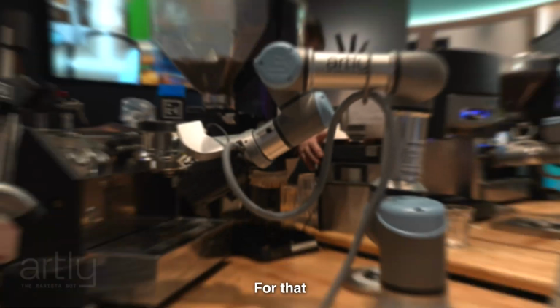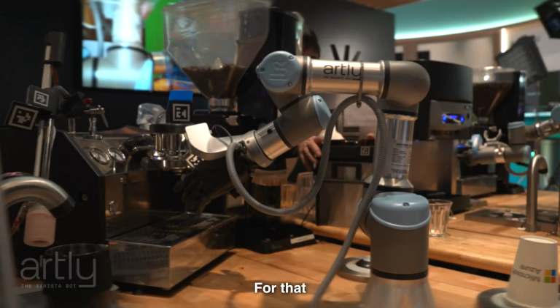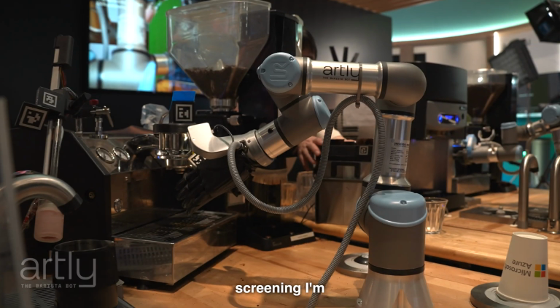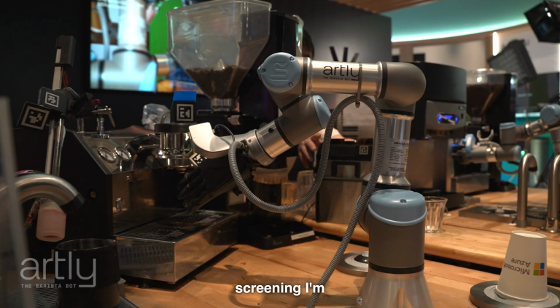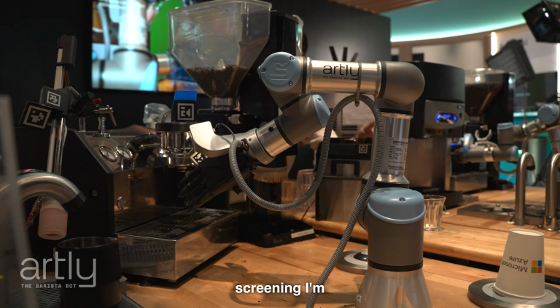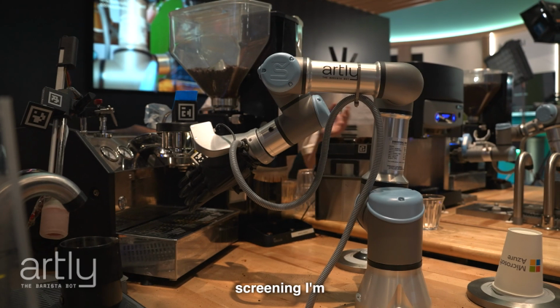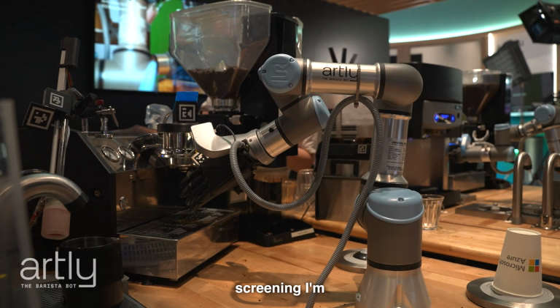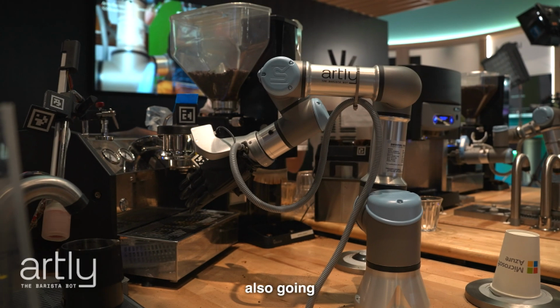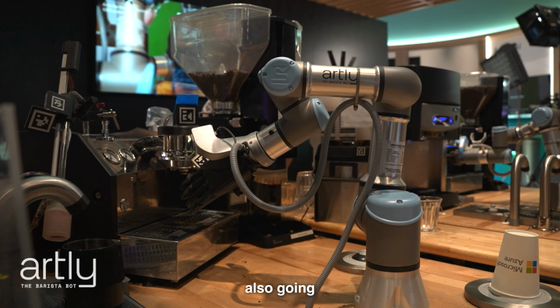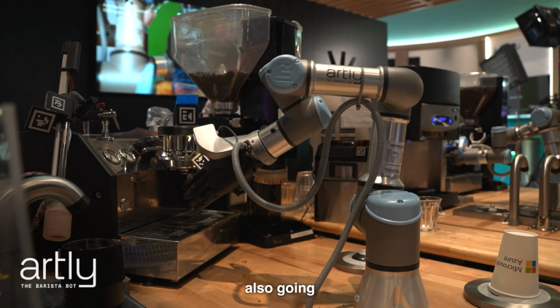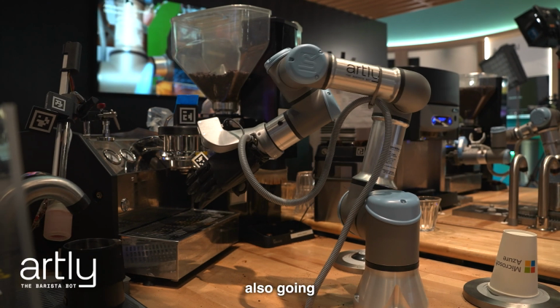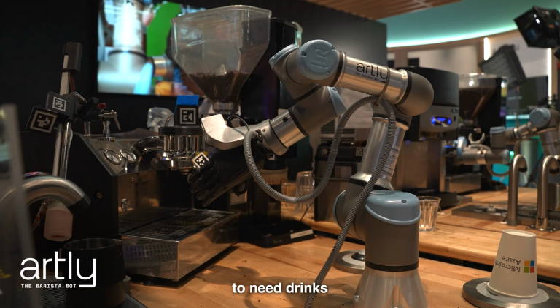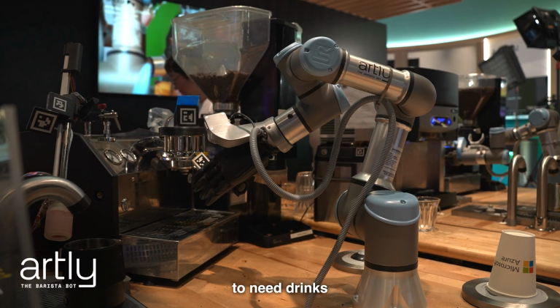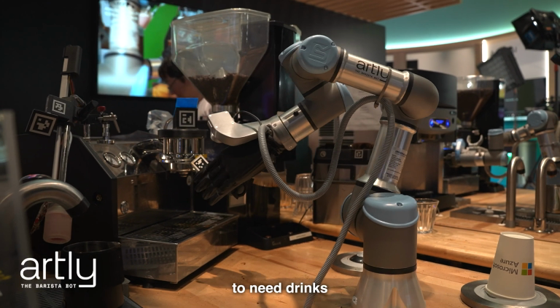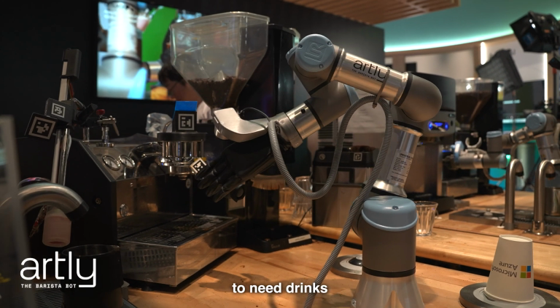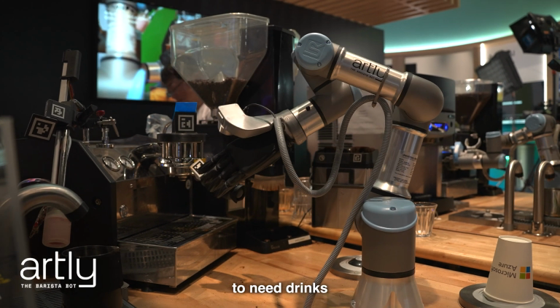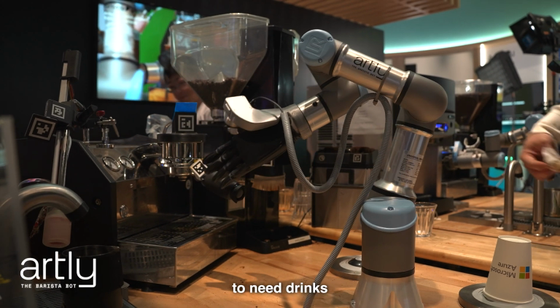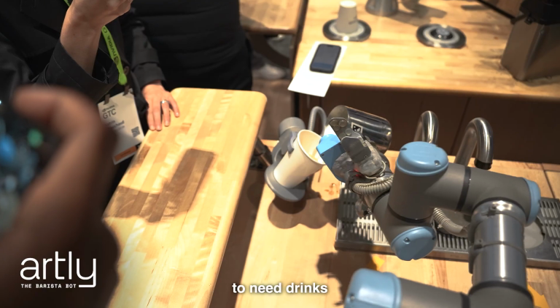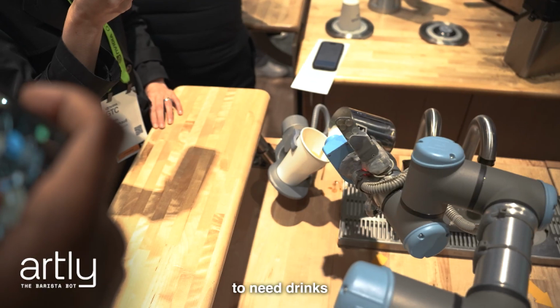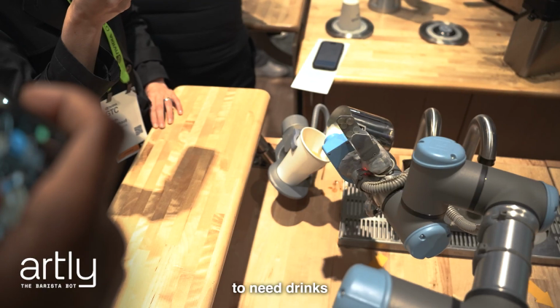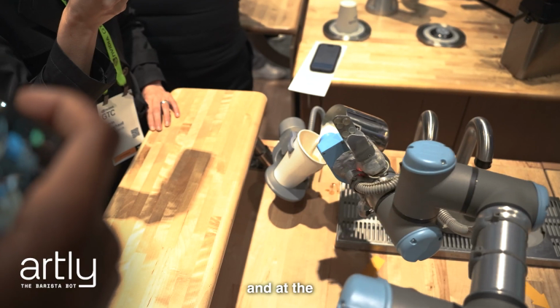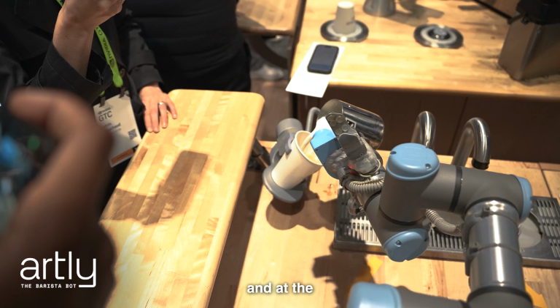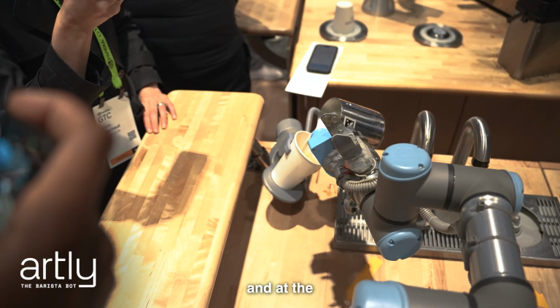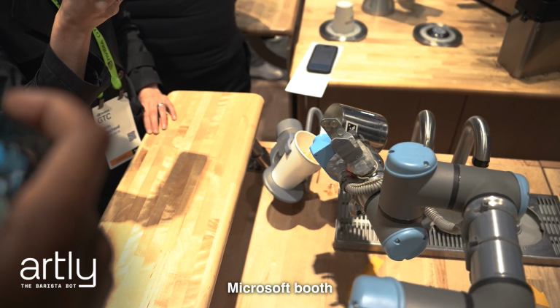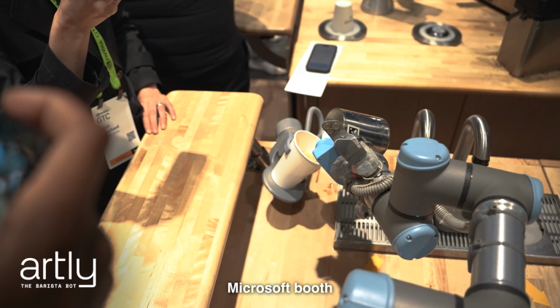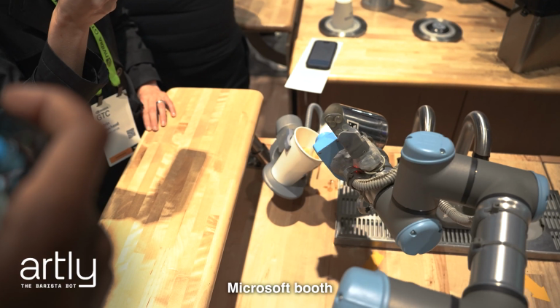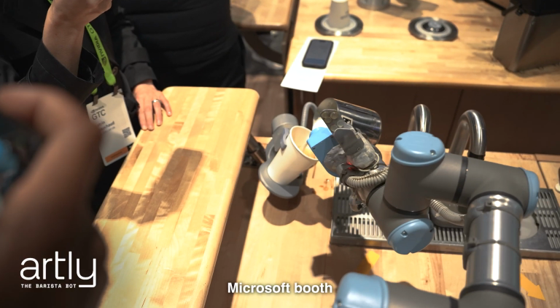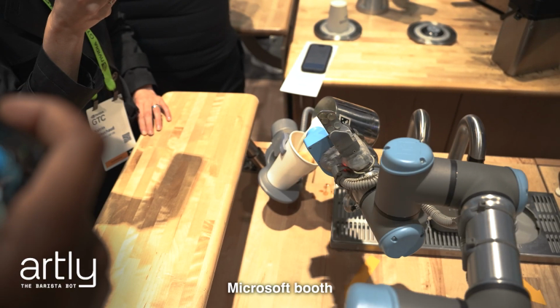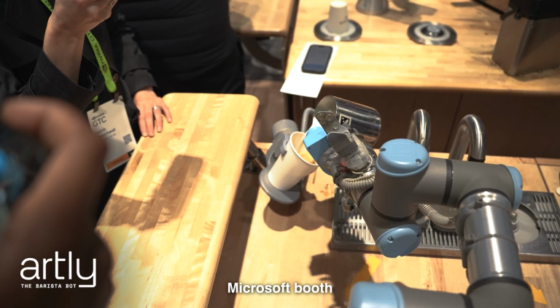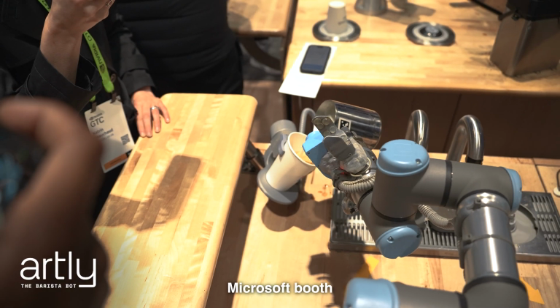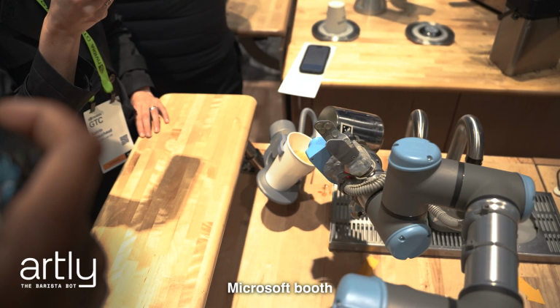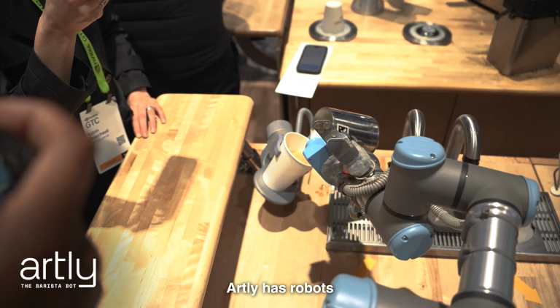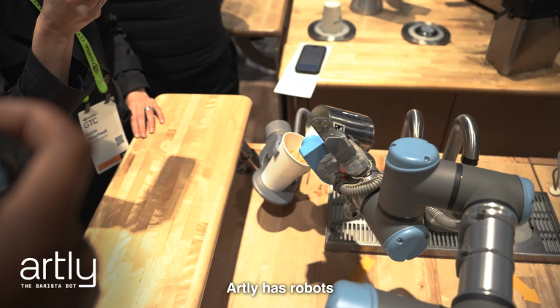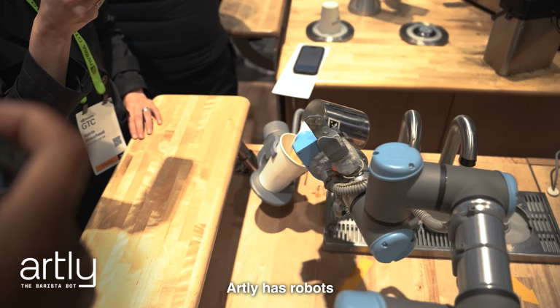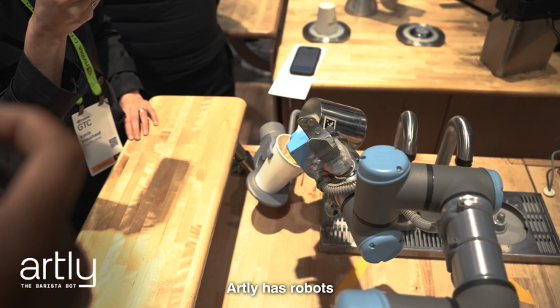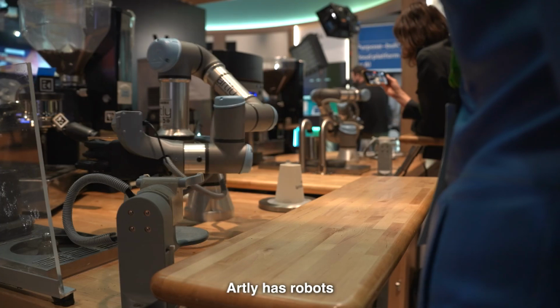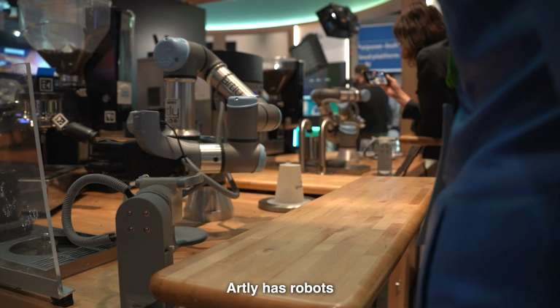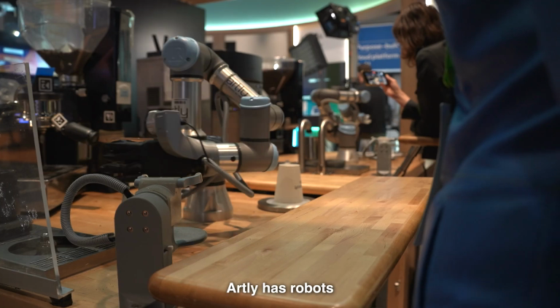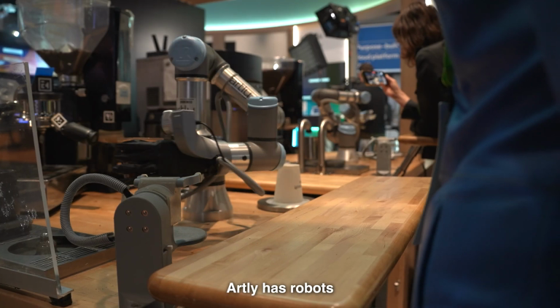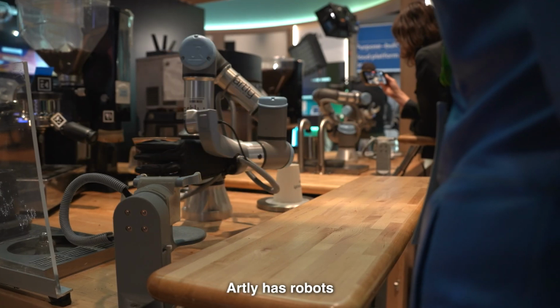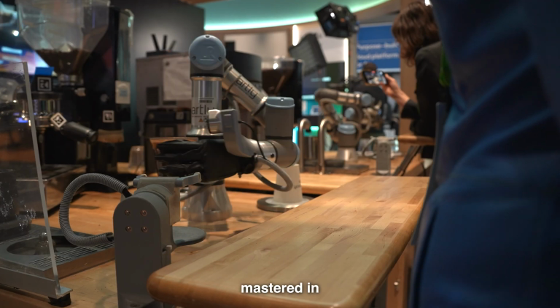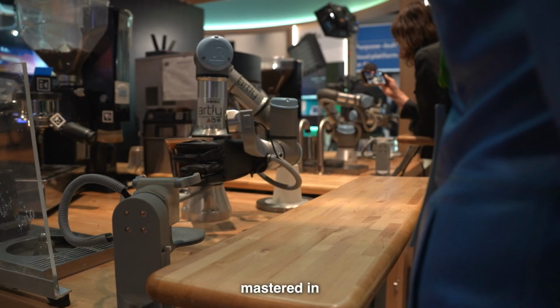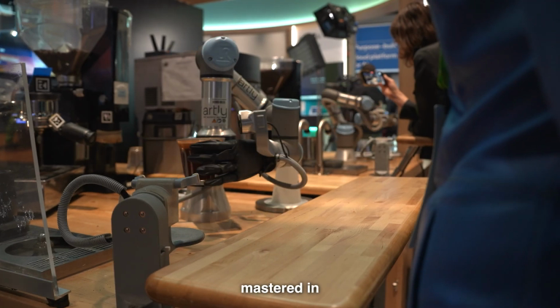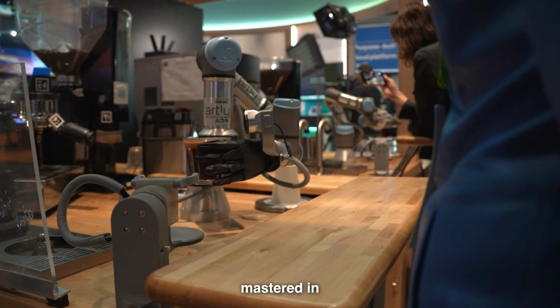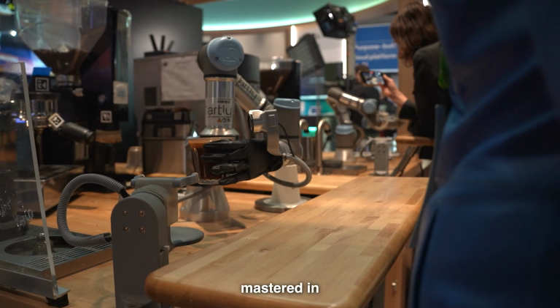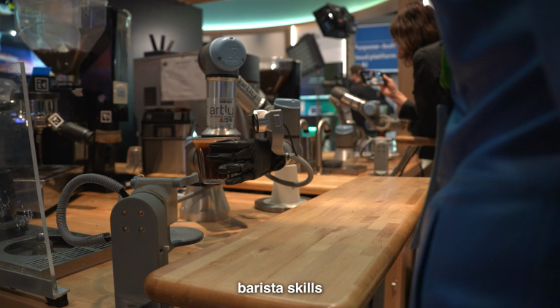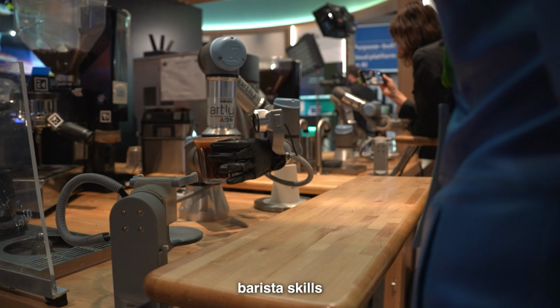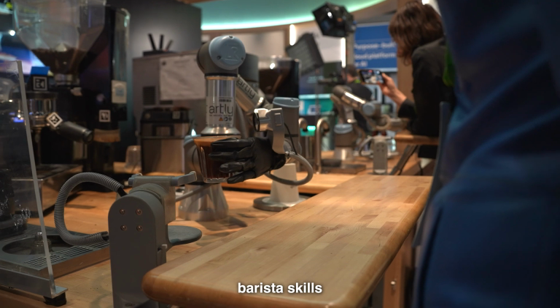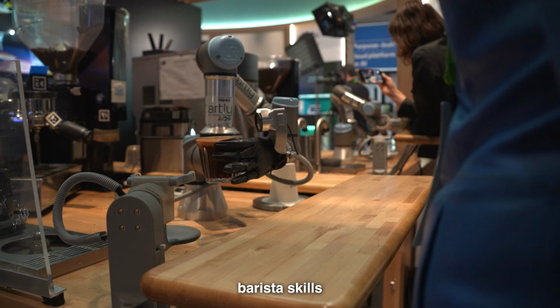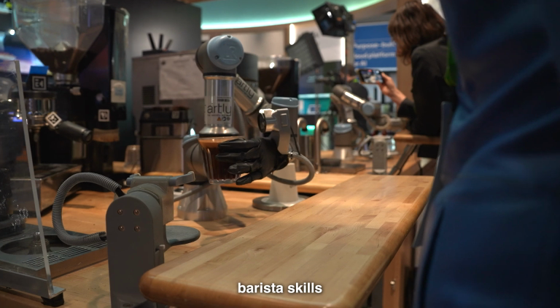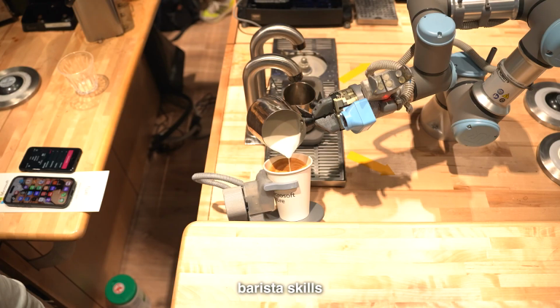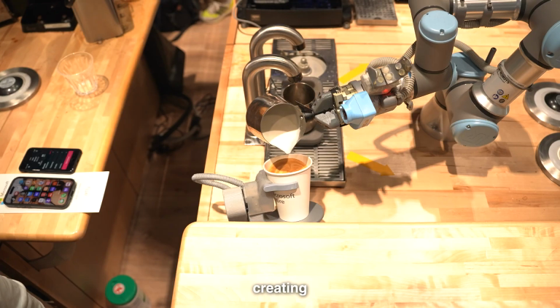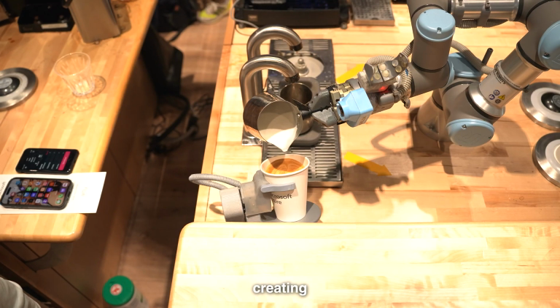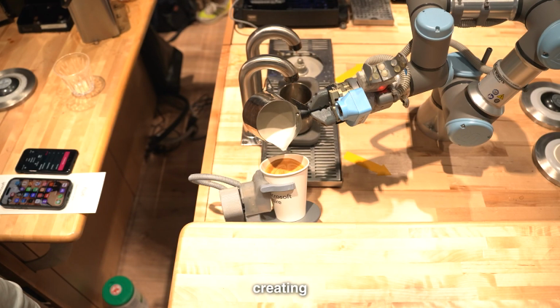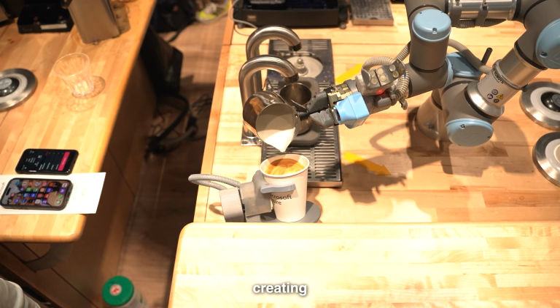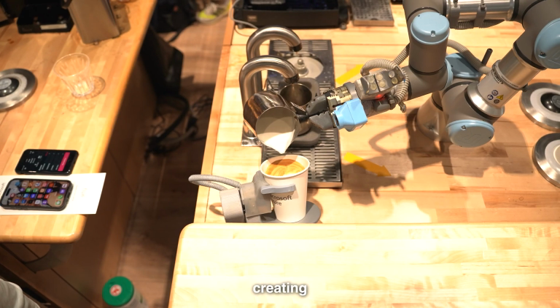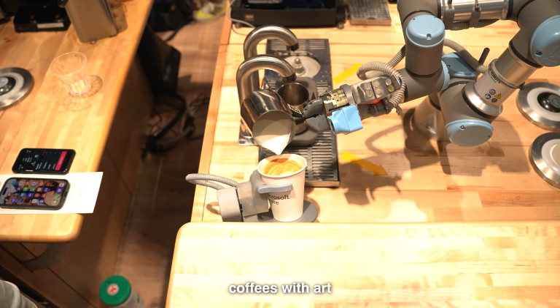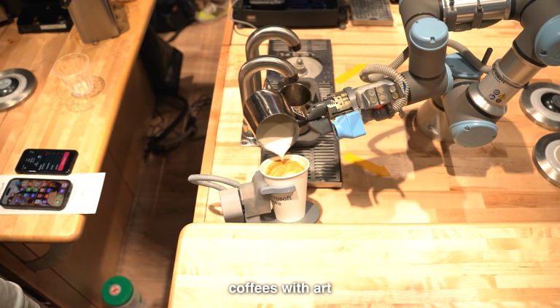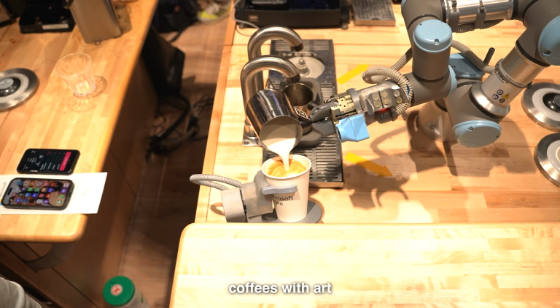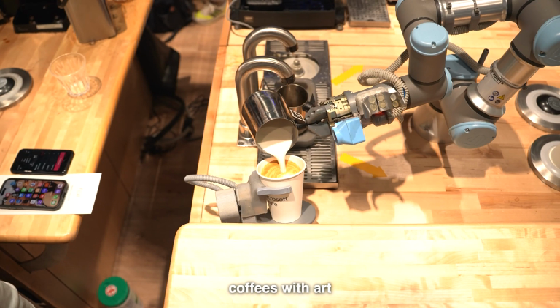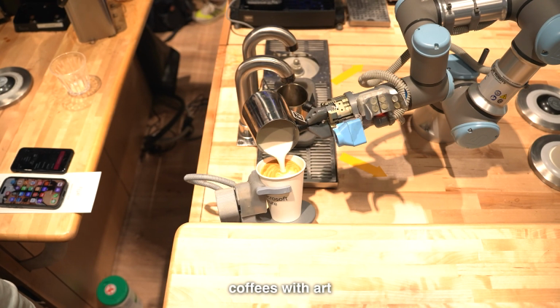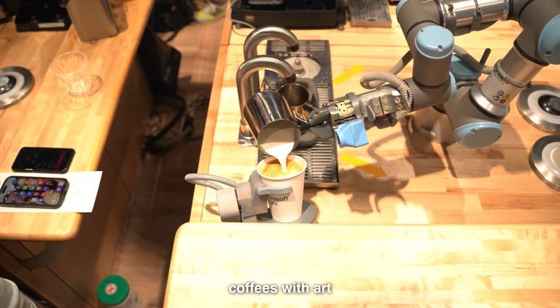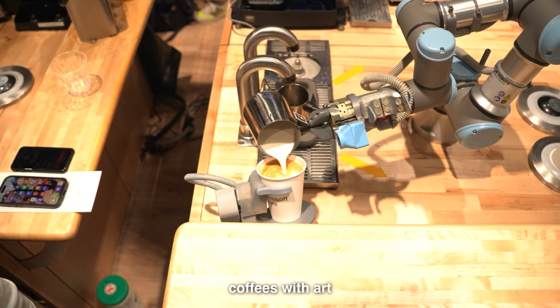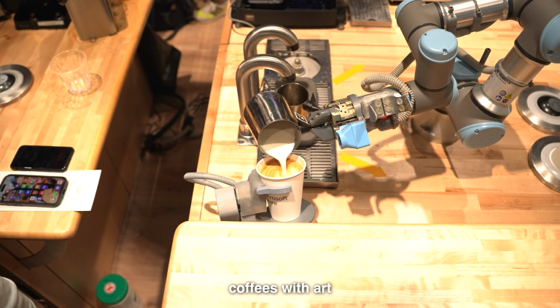For that screening I'm also going to need drinks. And at the Microsoft booth, Artly has robots mastered in barista skills, creating coffees with art.